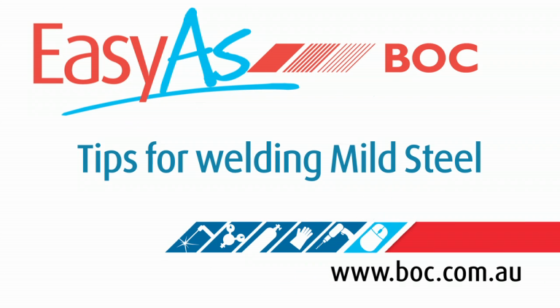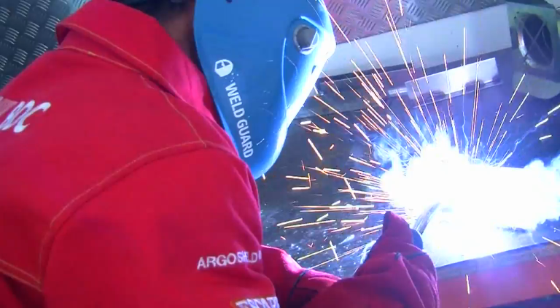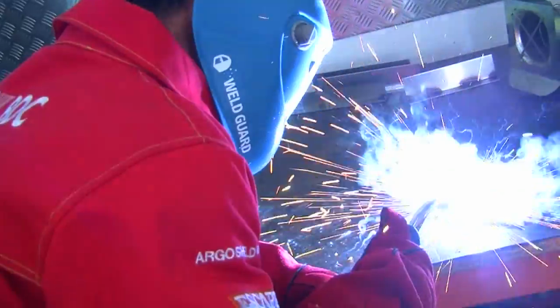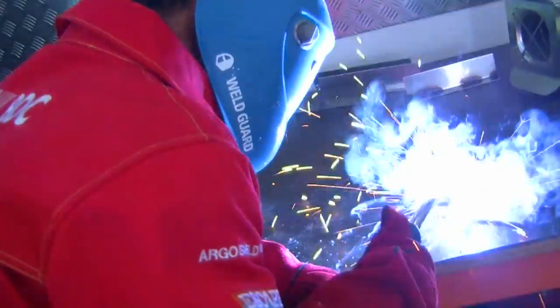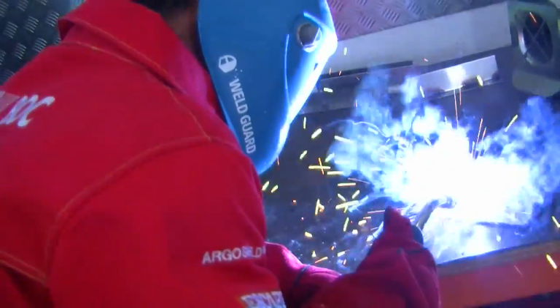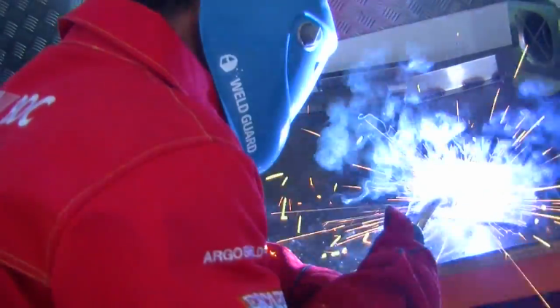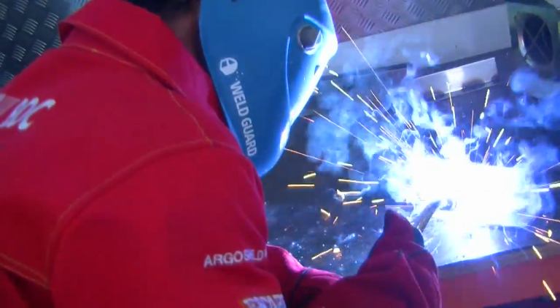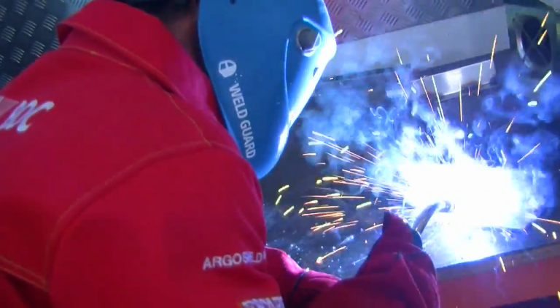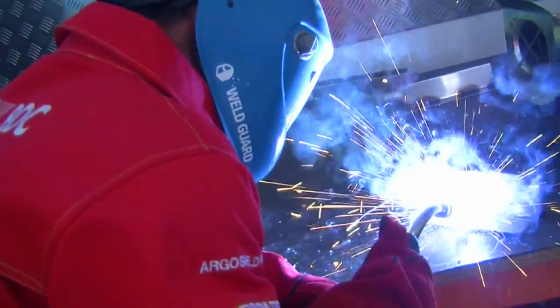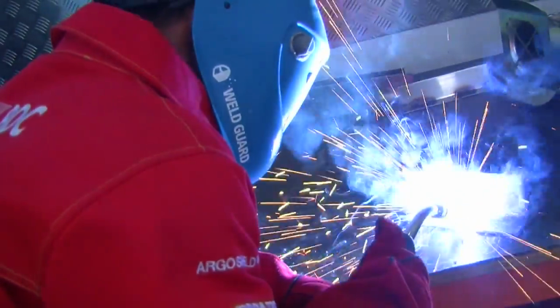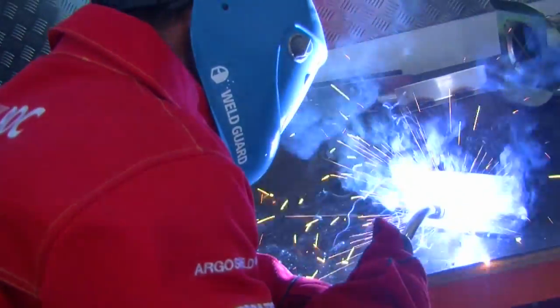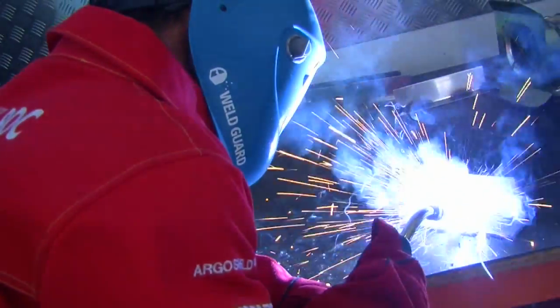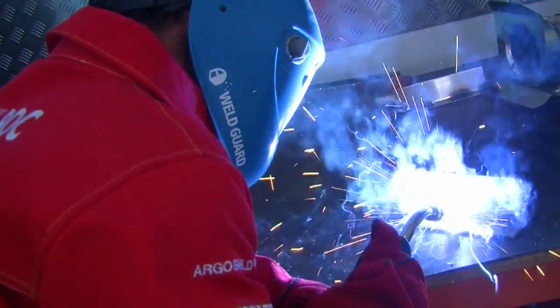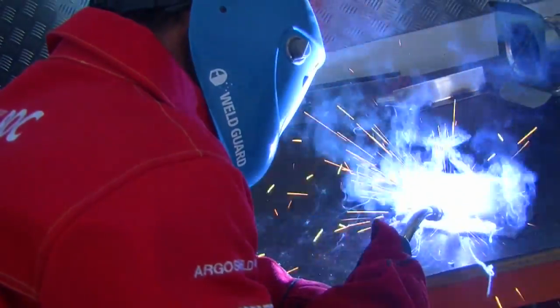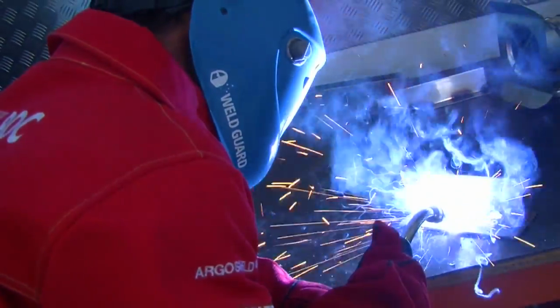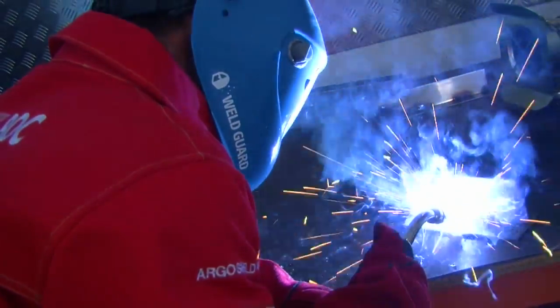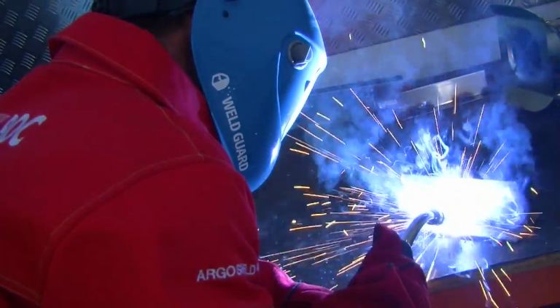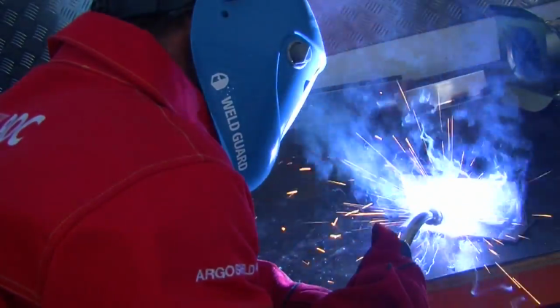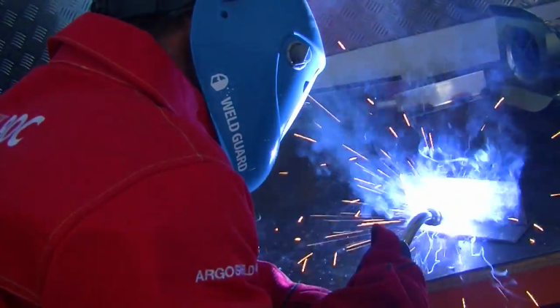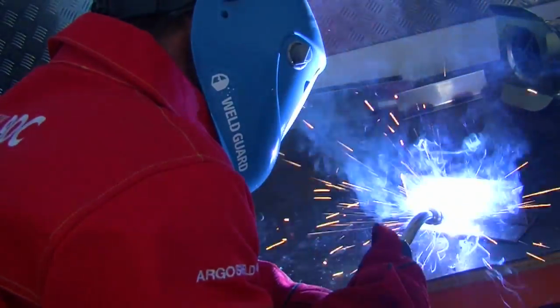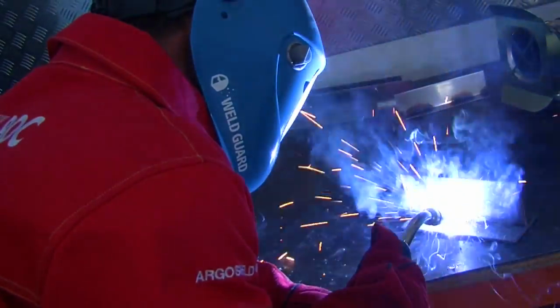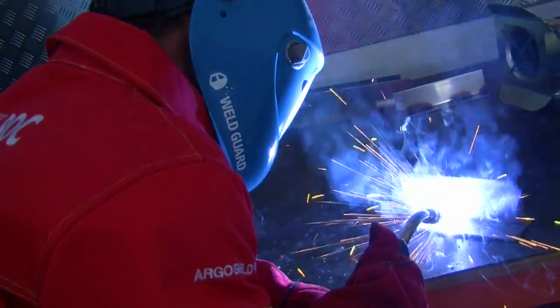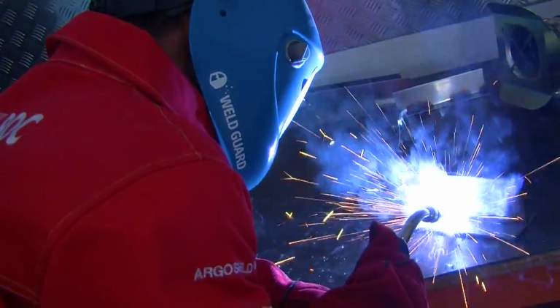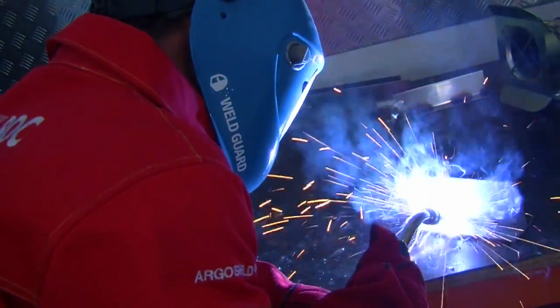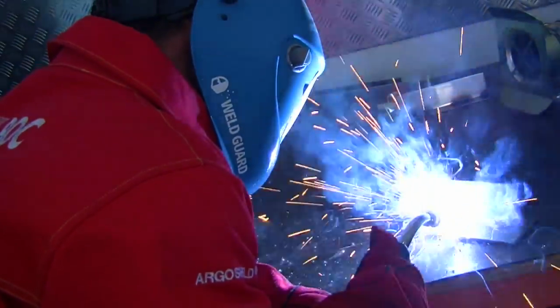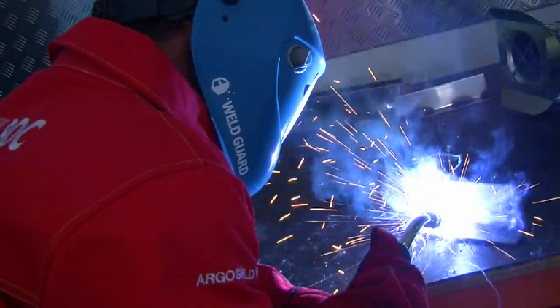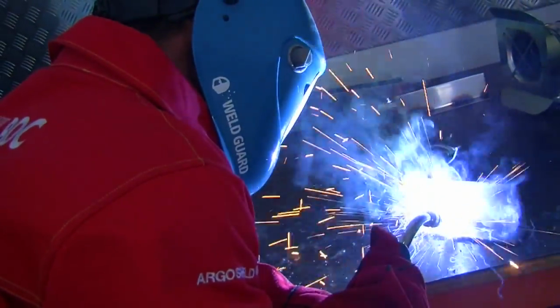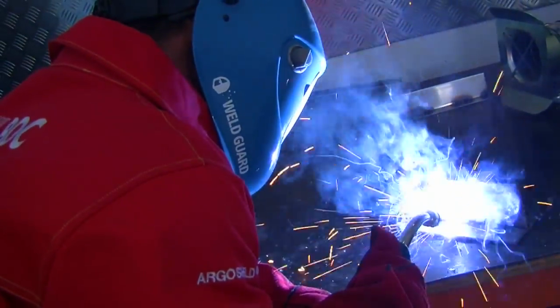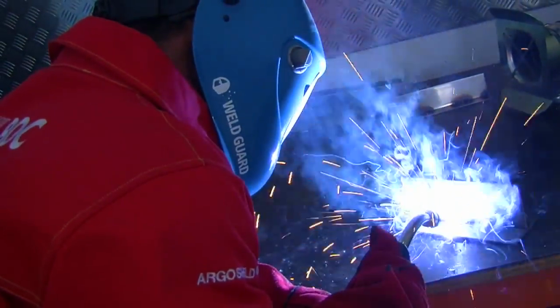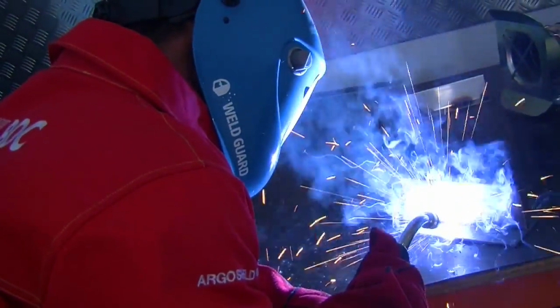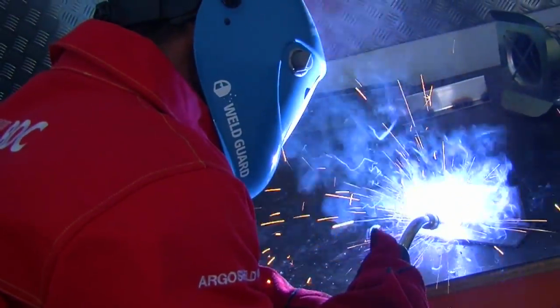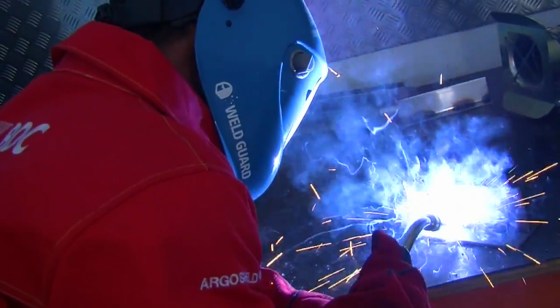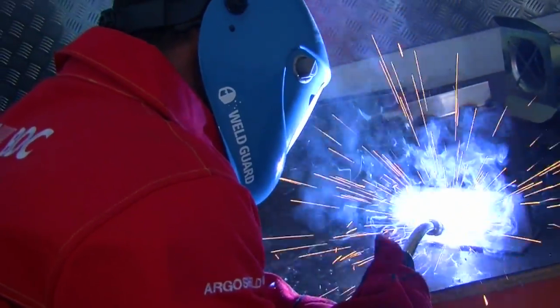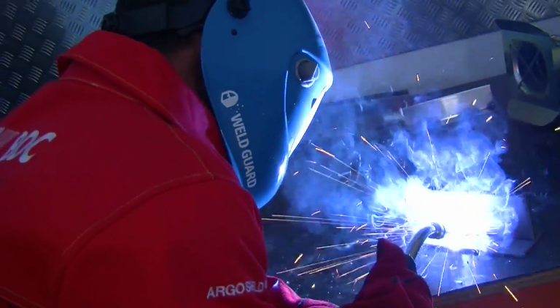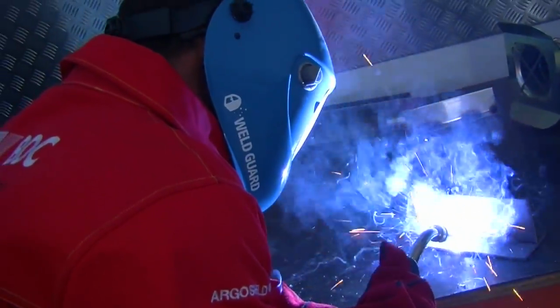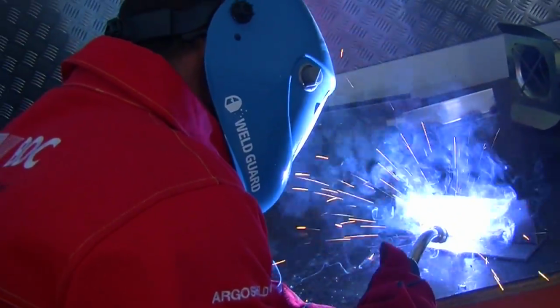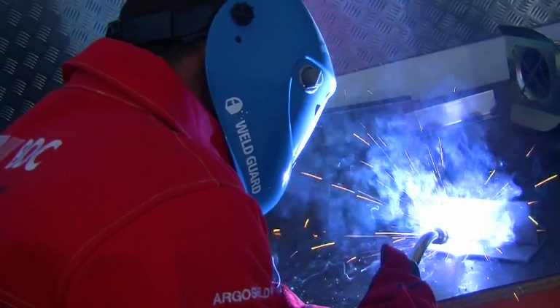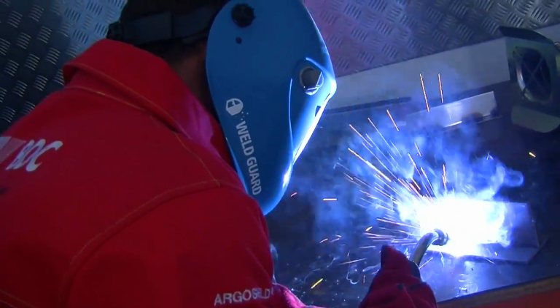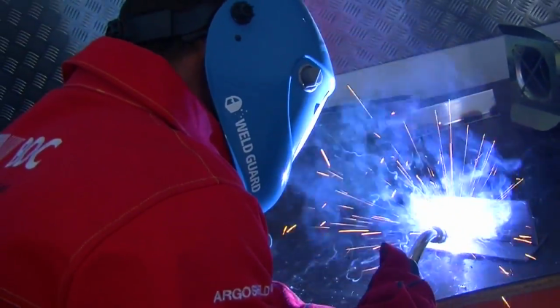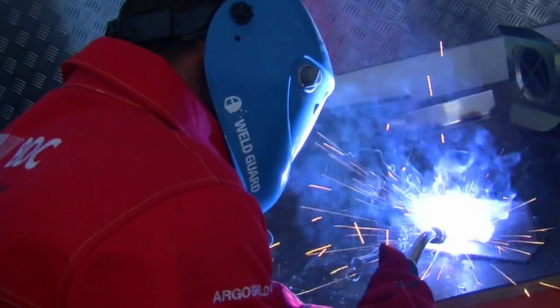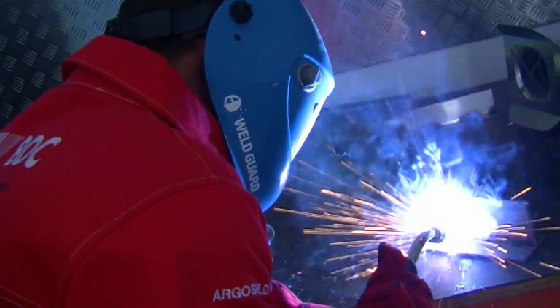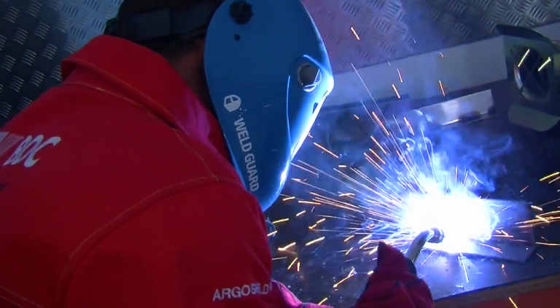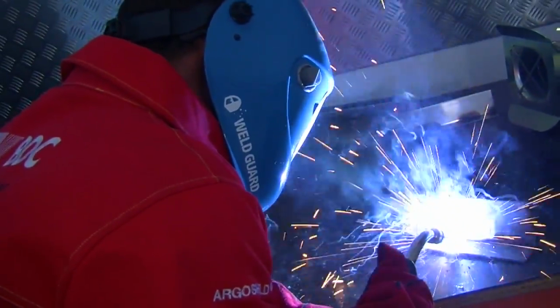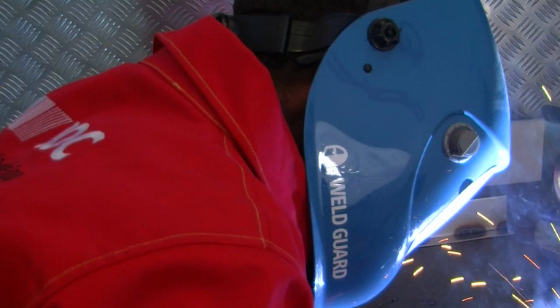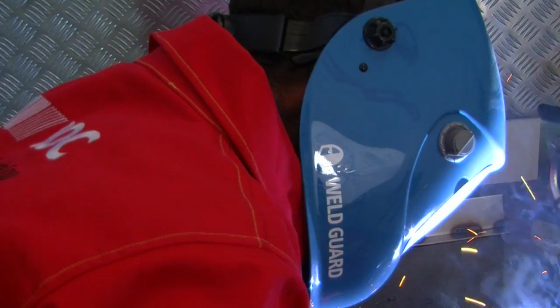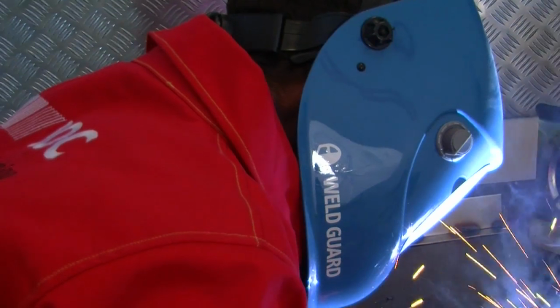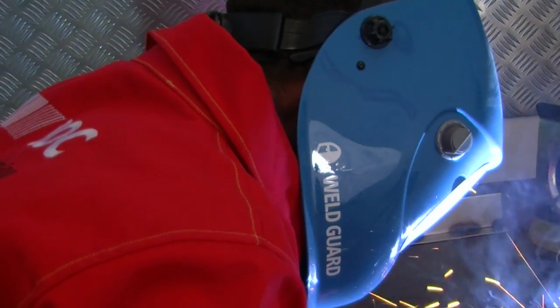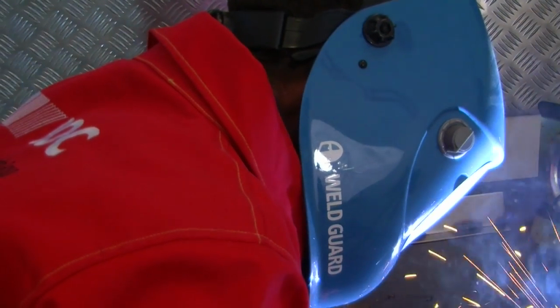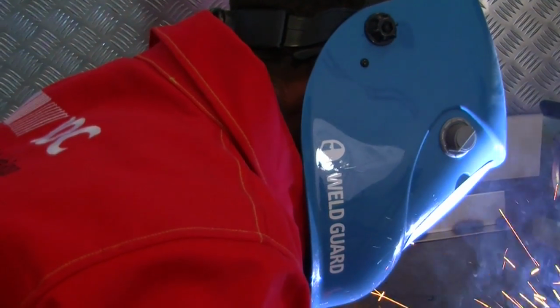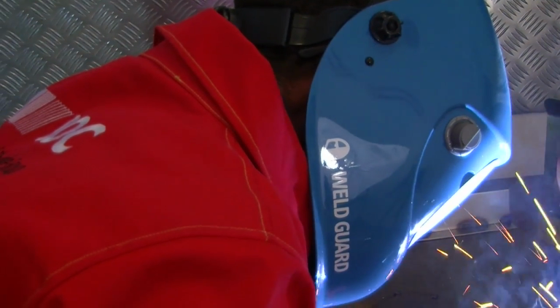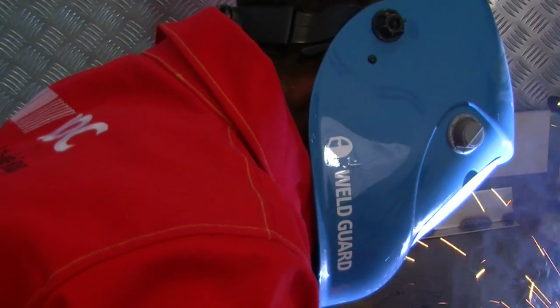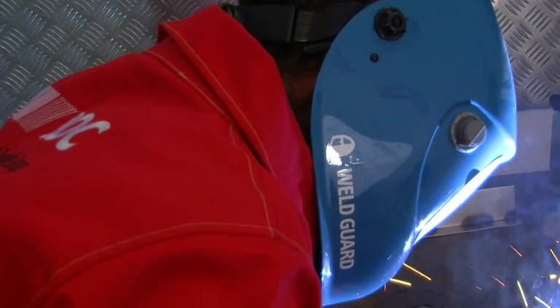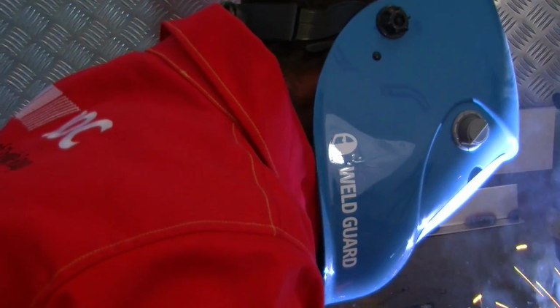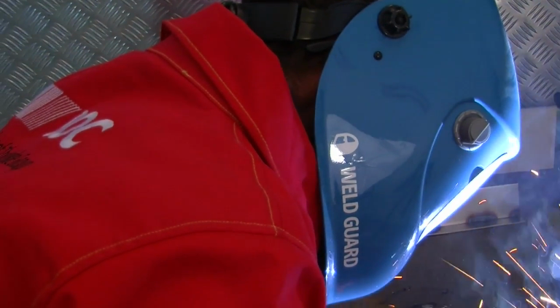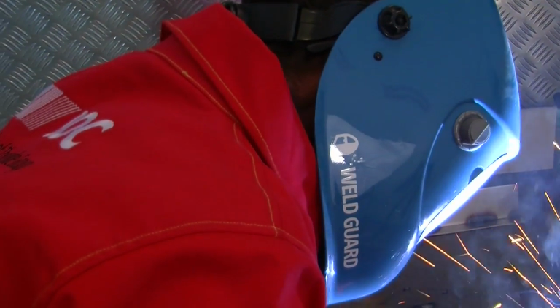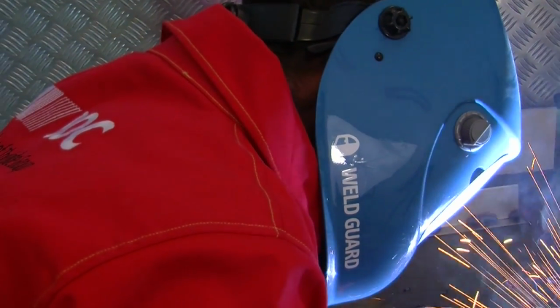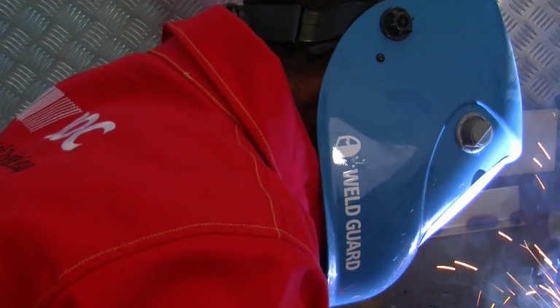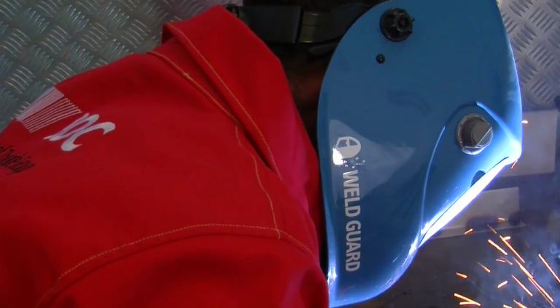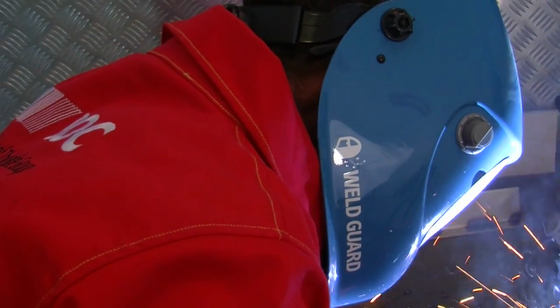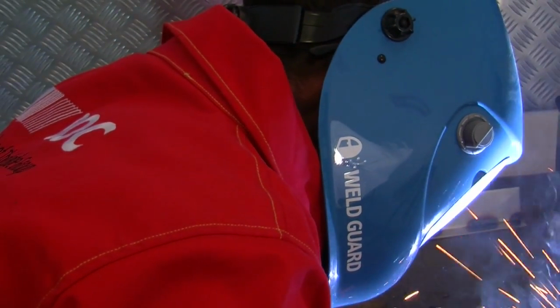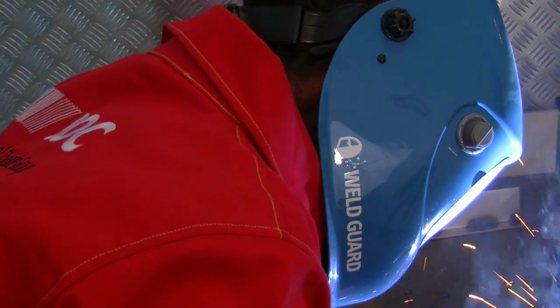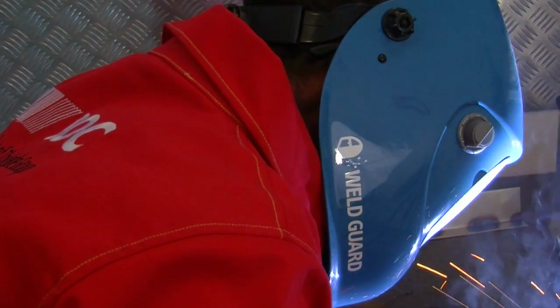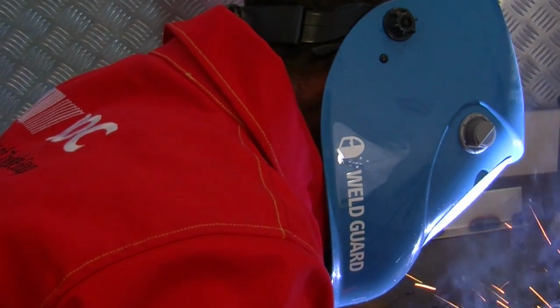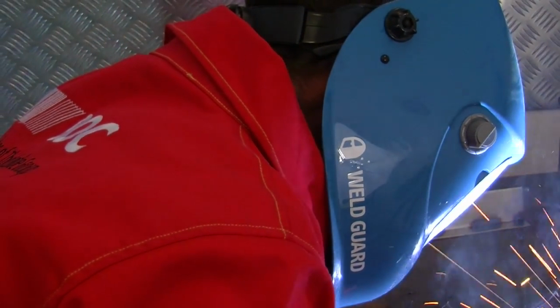Mild steel is a common term for low carbon steel. Gas metal arc welding of mild steel is the most common form of welding.